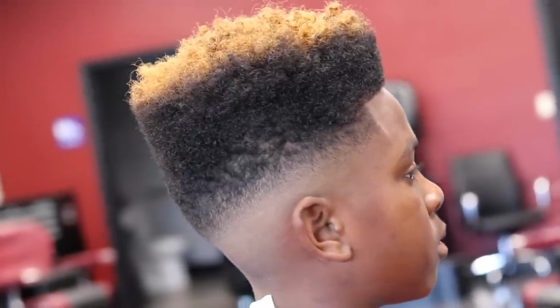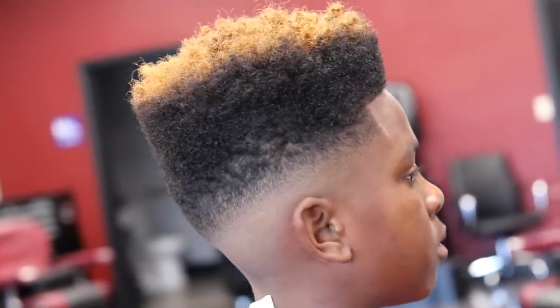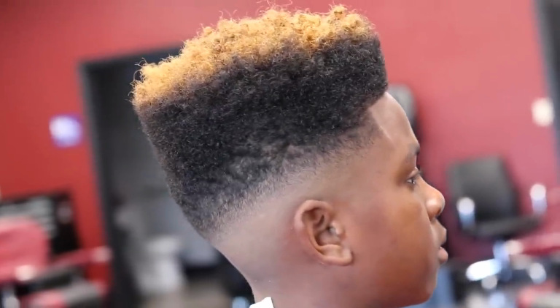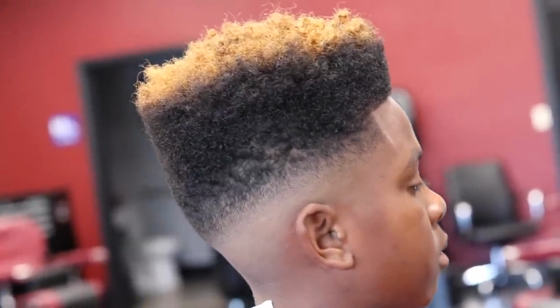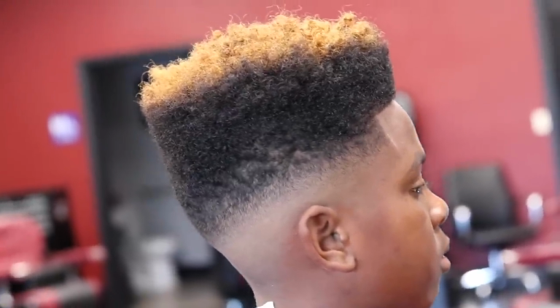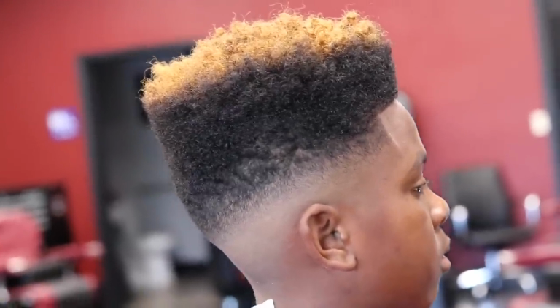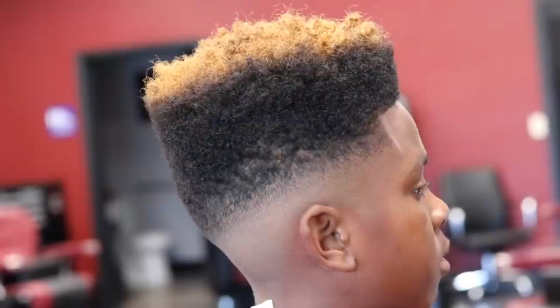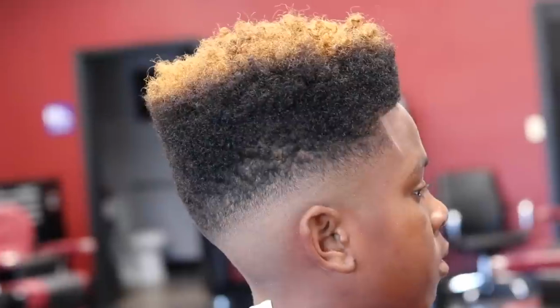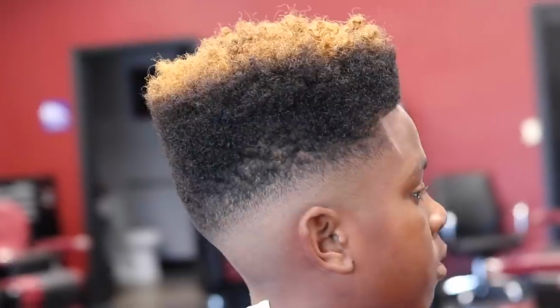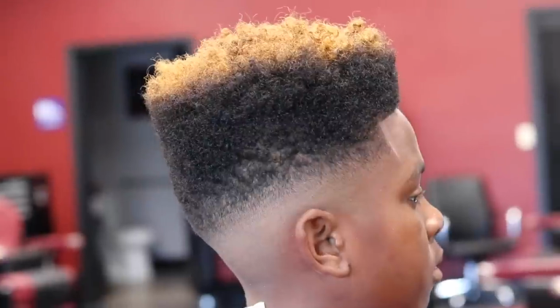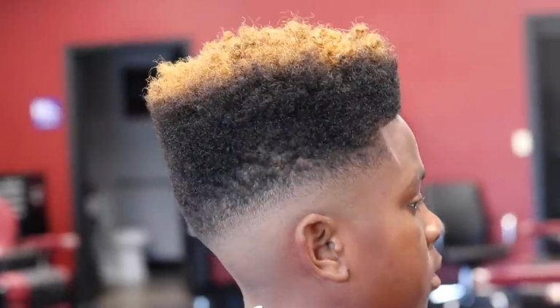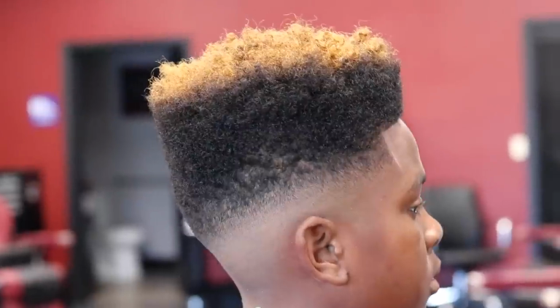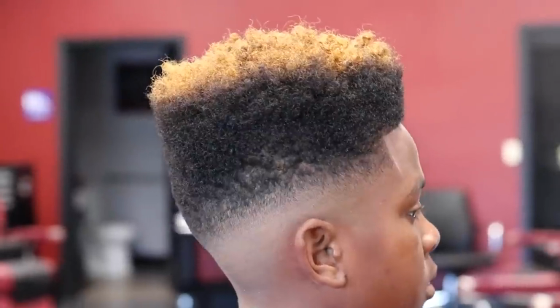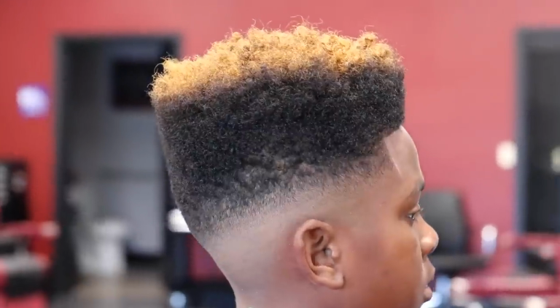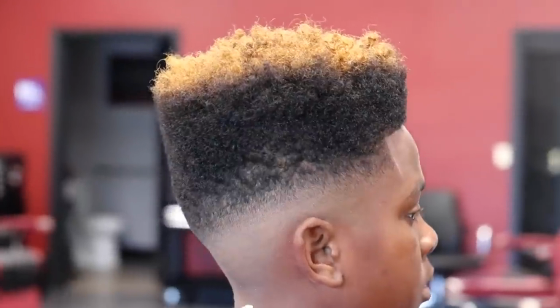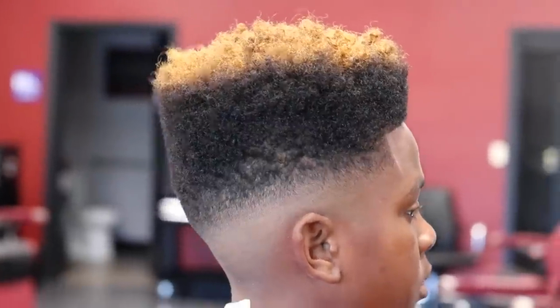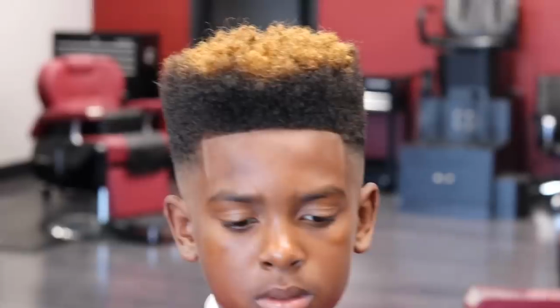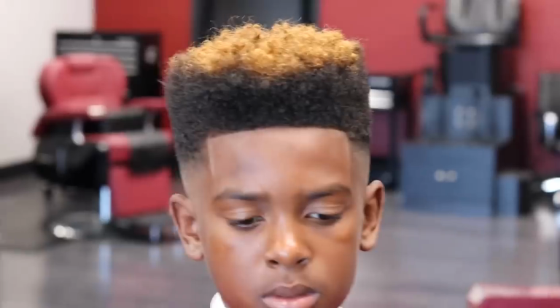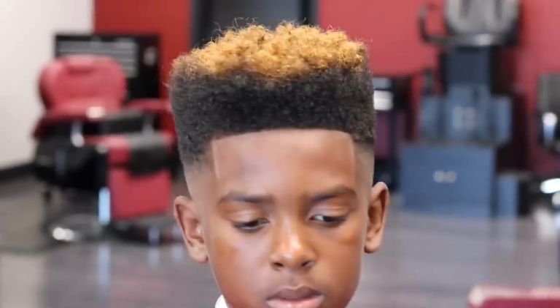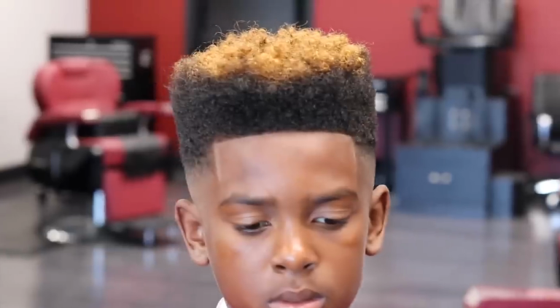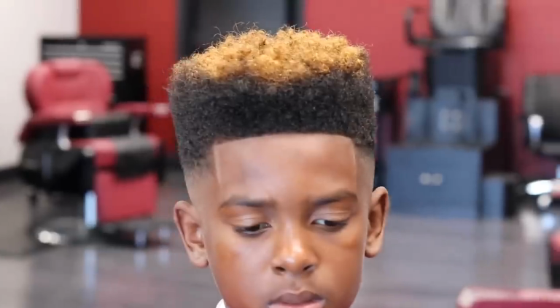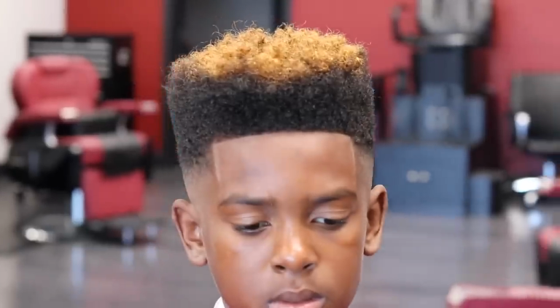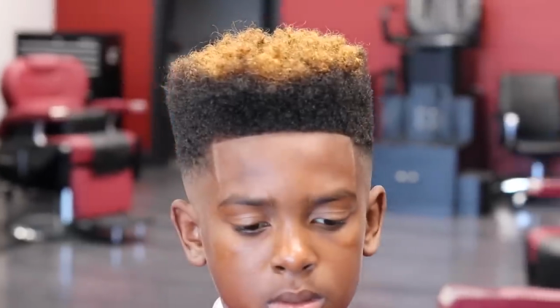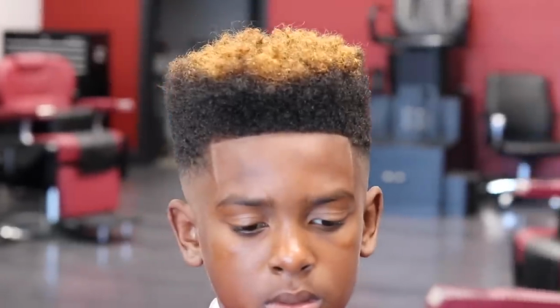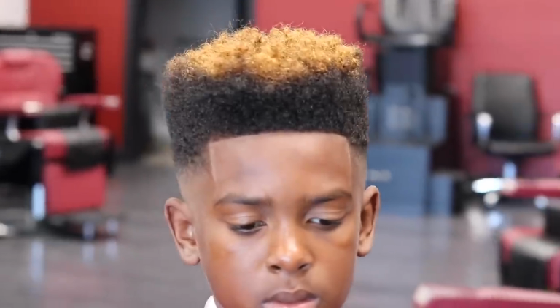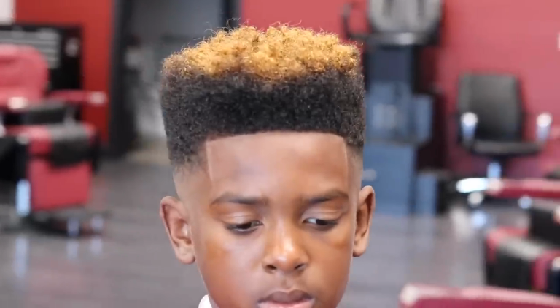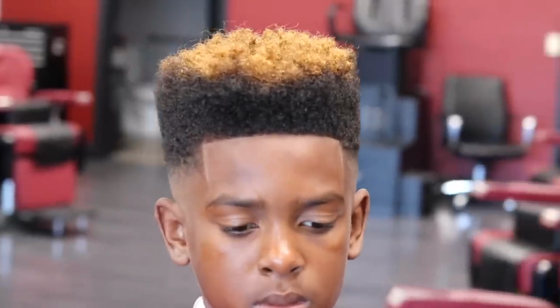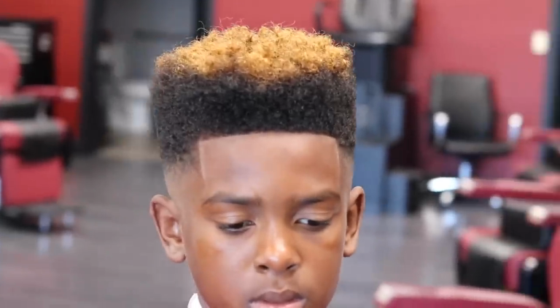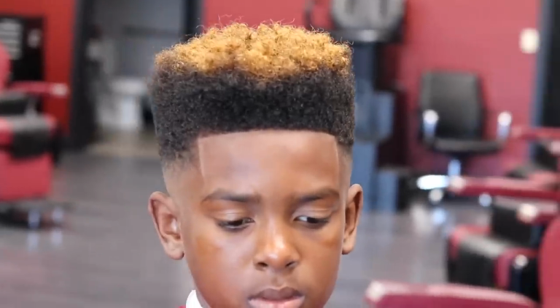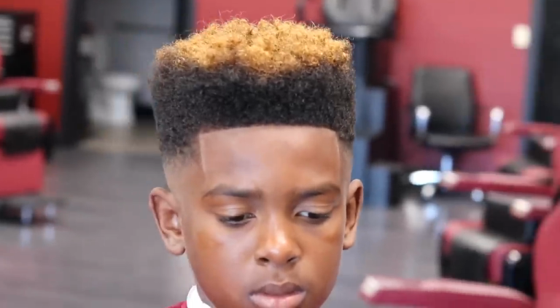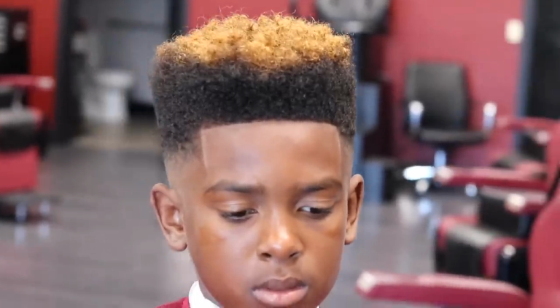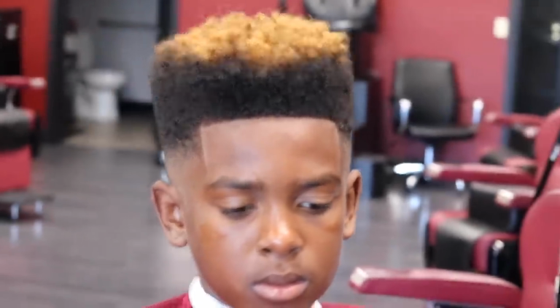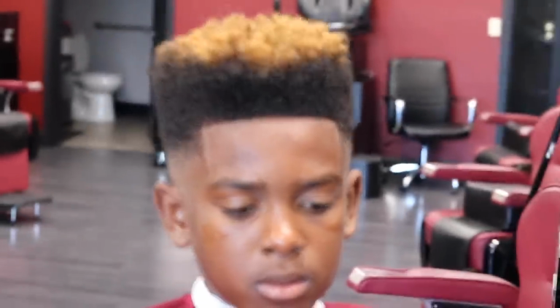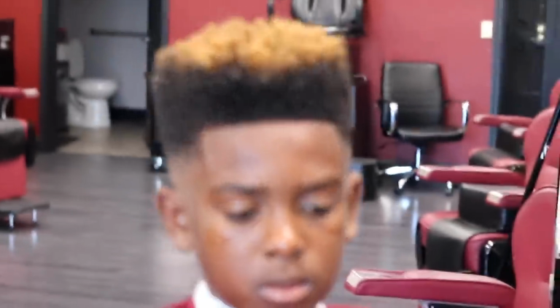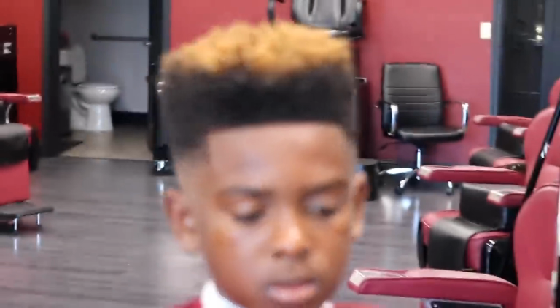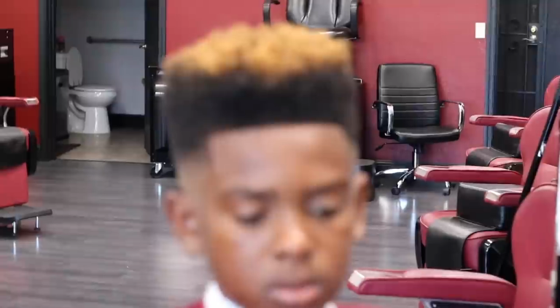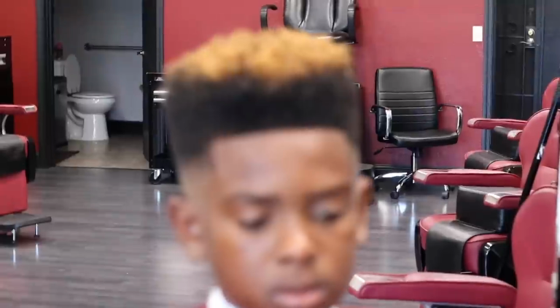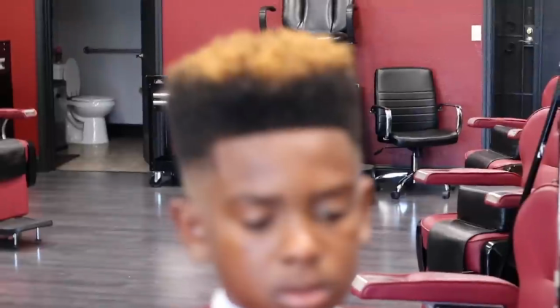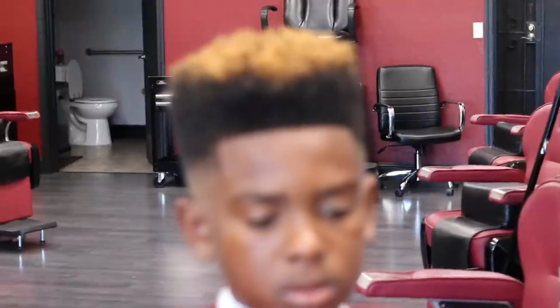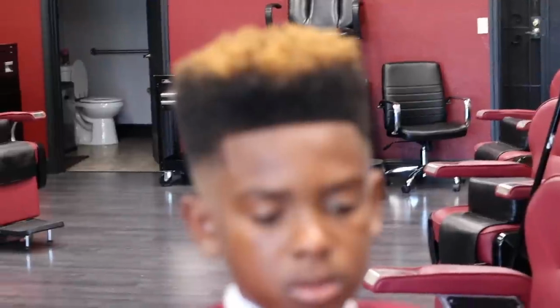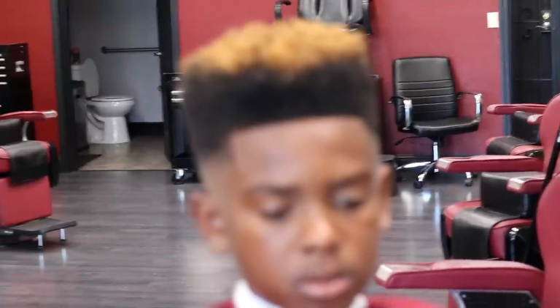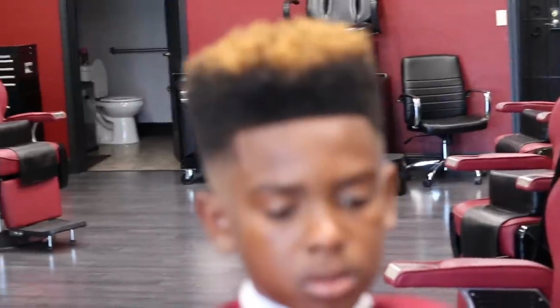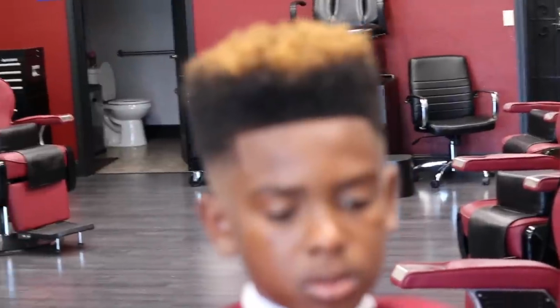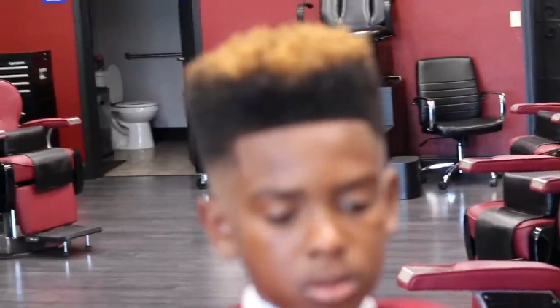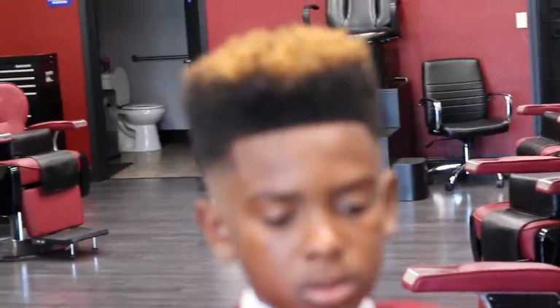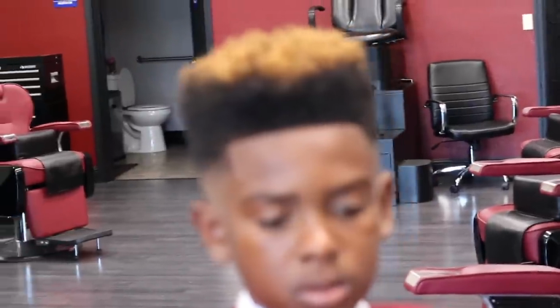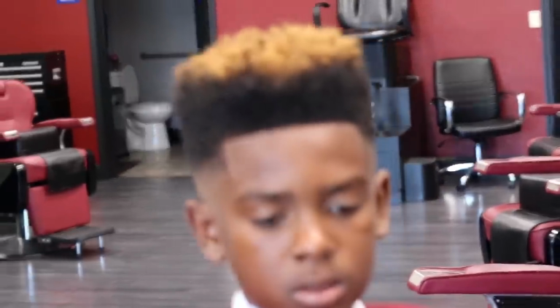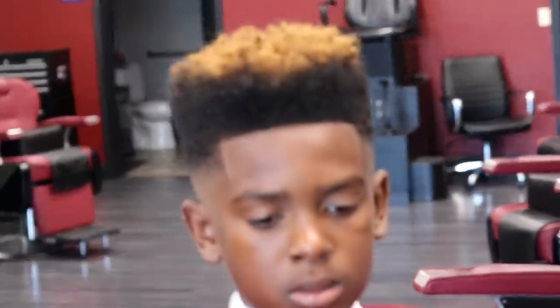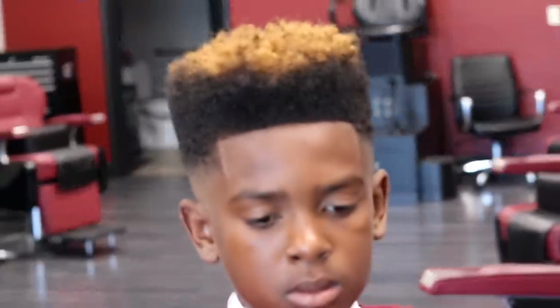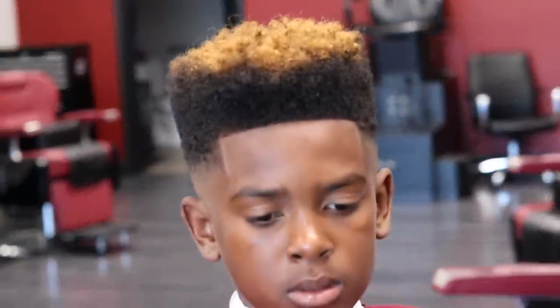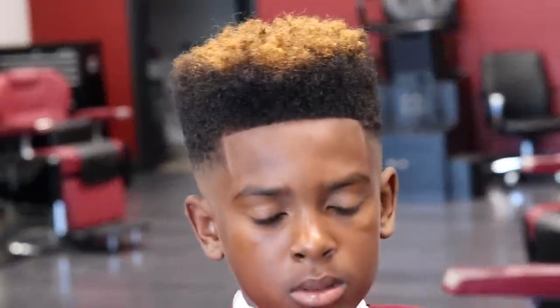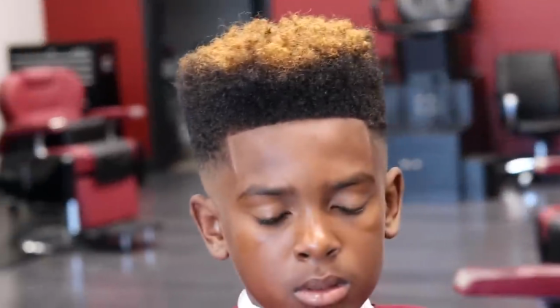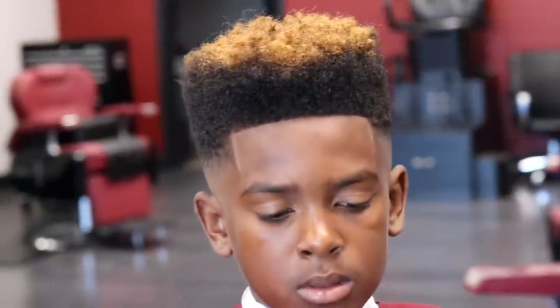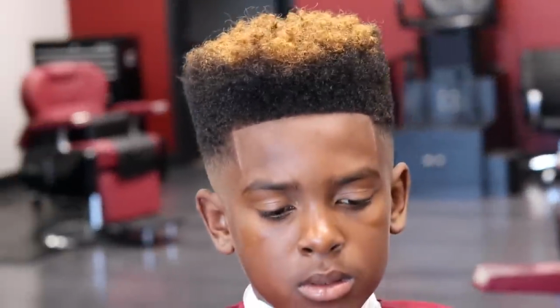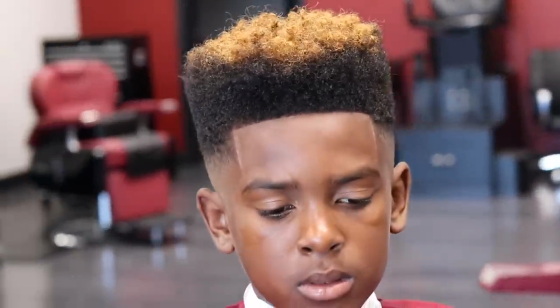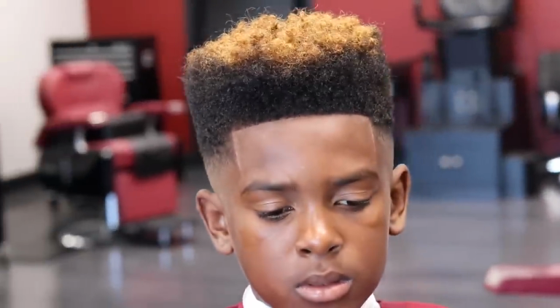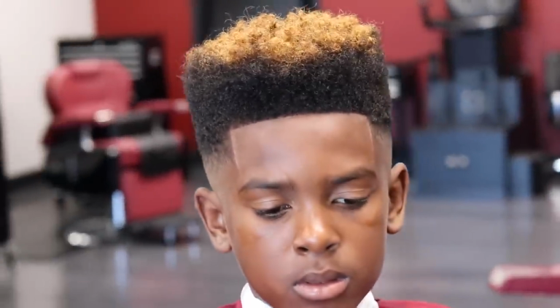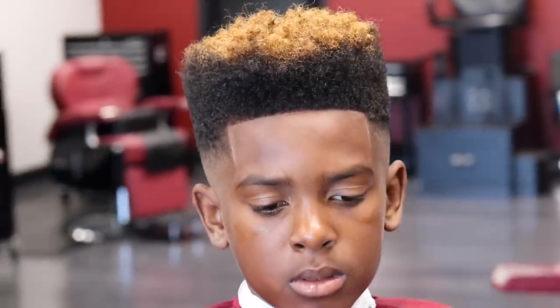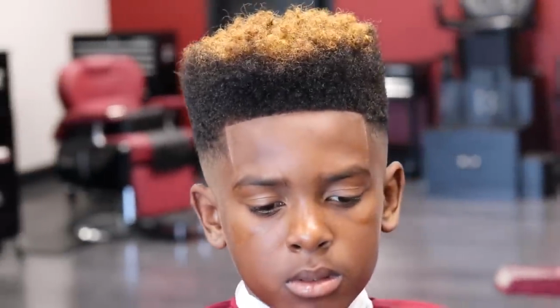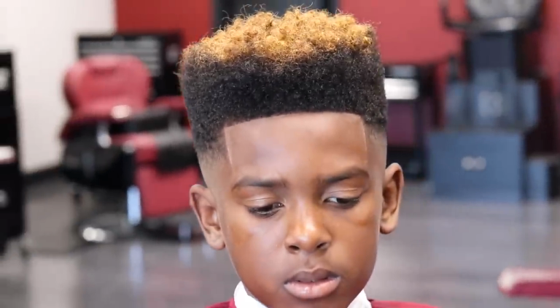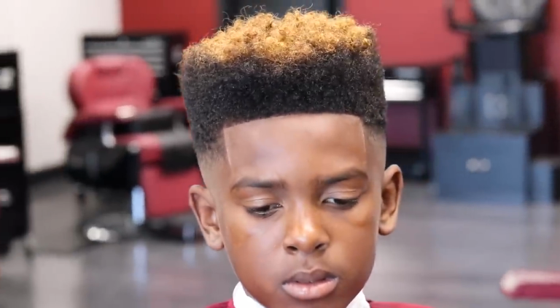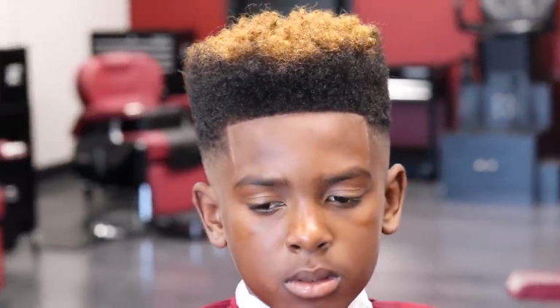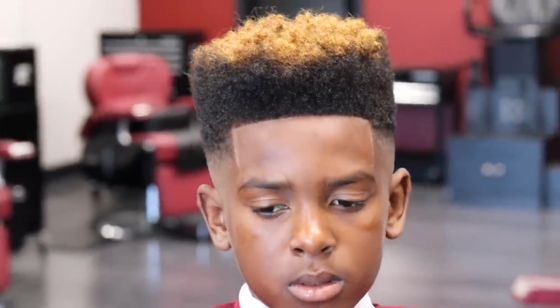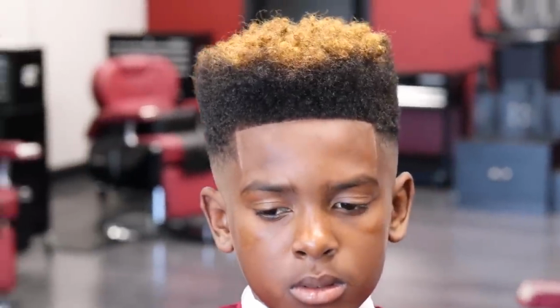Let me know if you guys like this in the comment section below. It's your boy 360 Jeezy, and I'm out of here. Cheers!